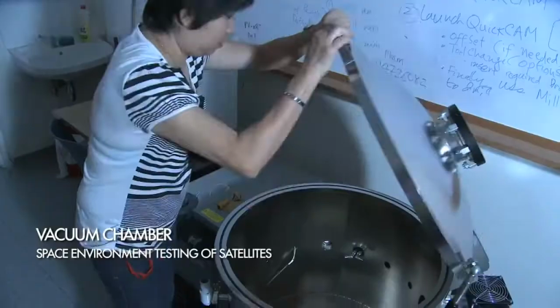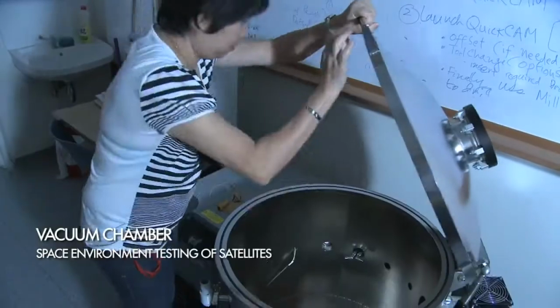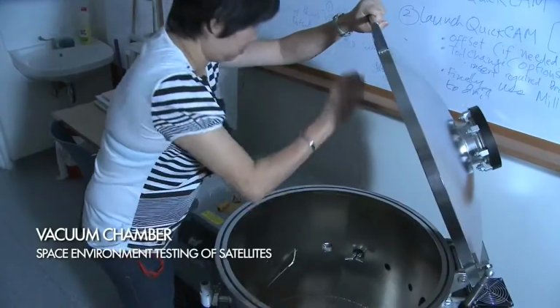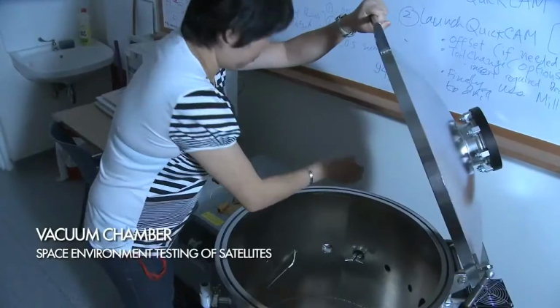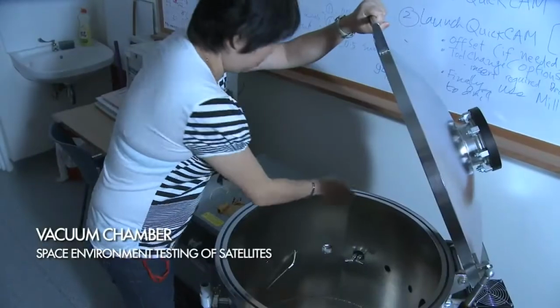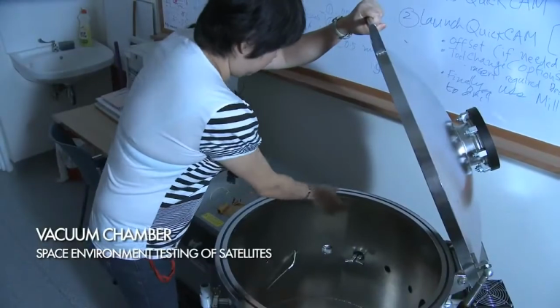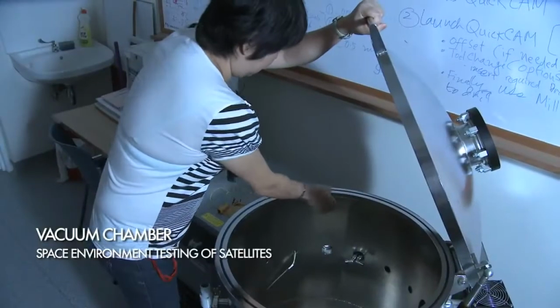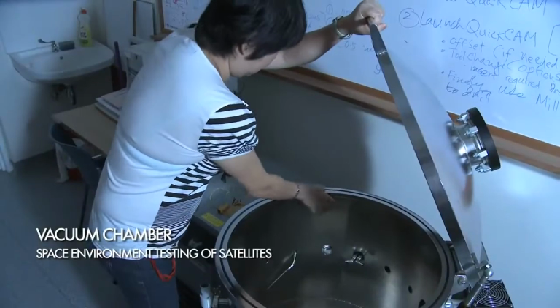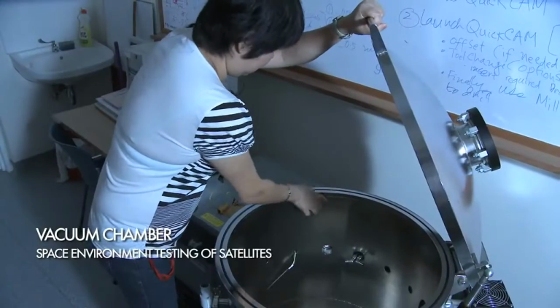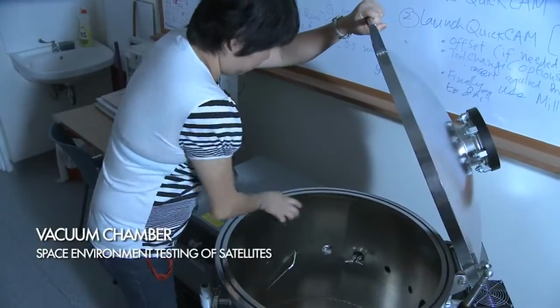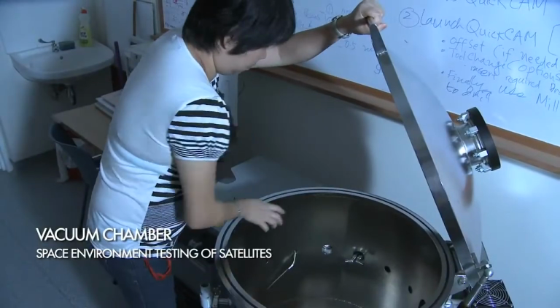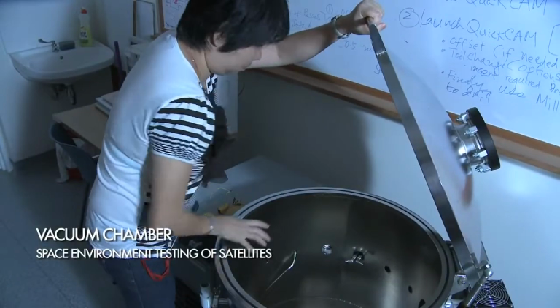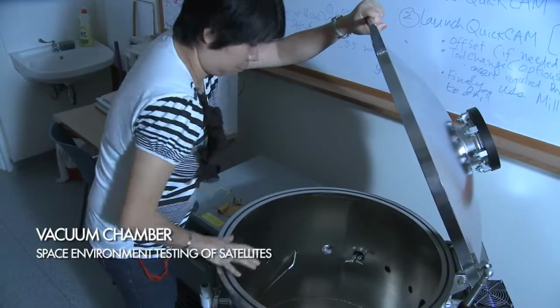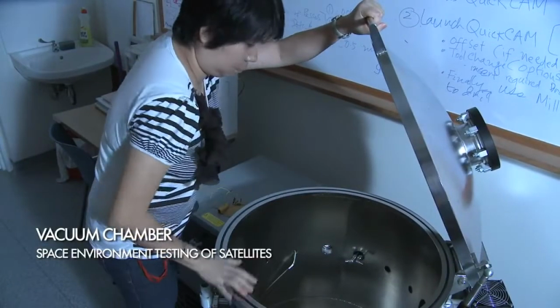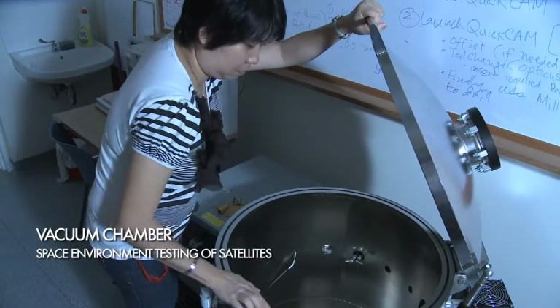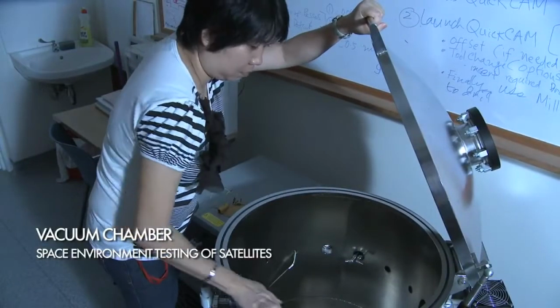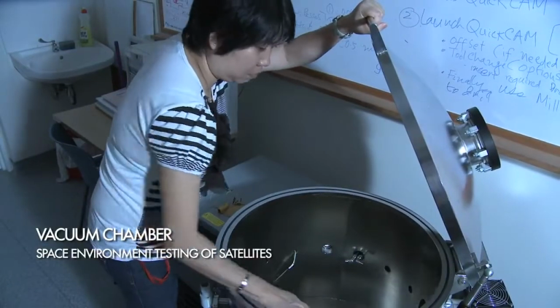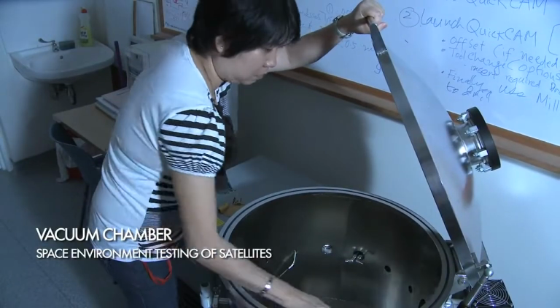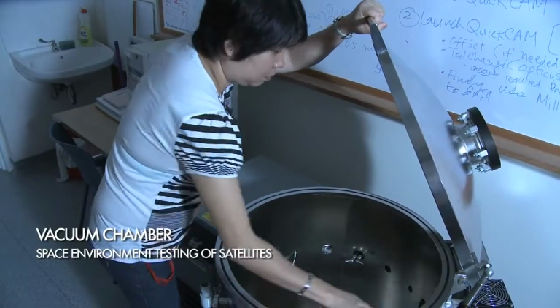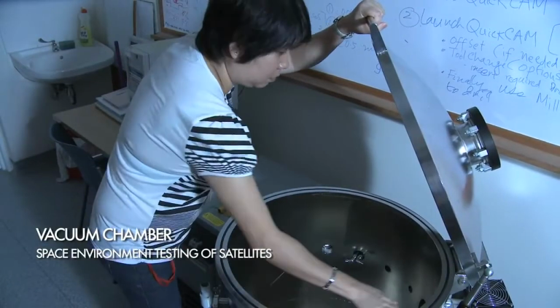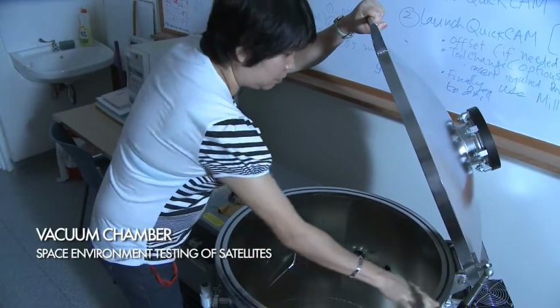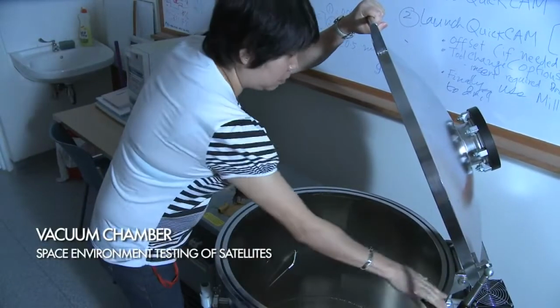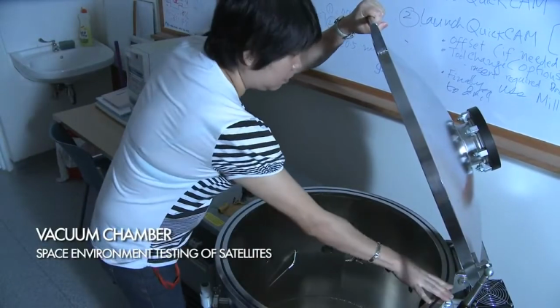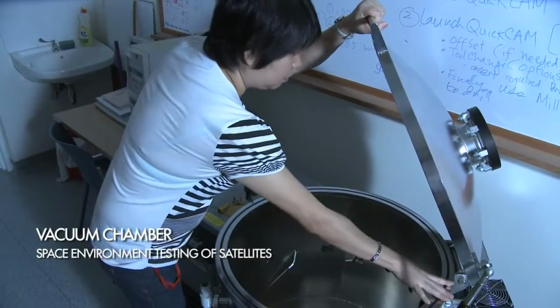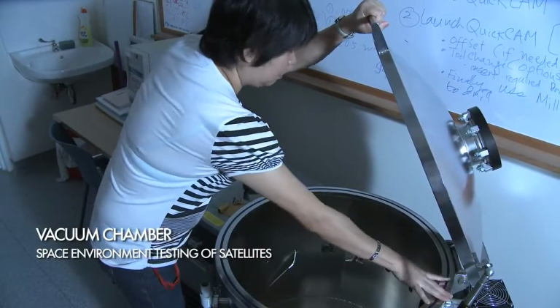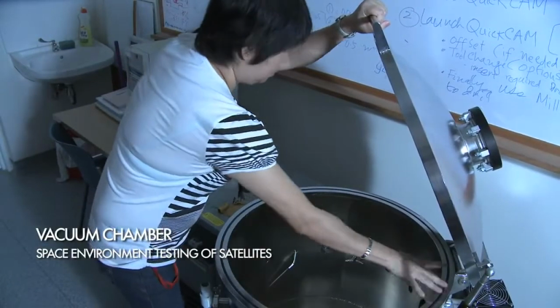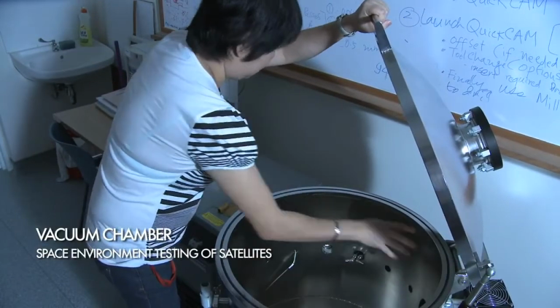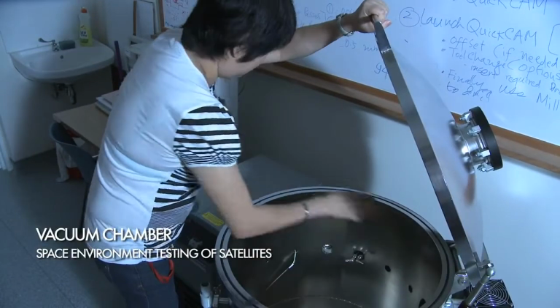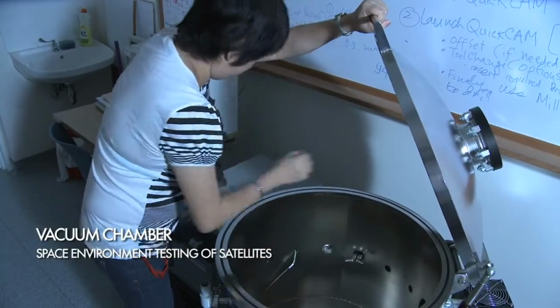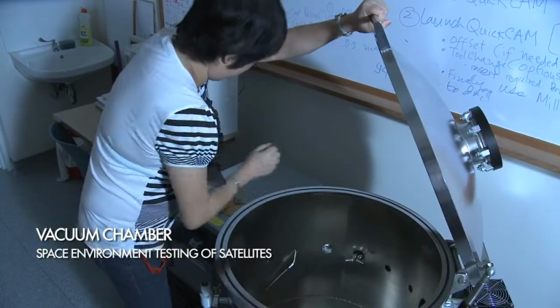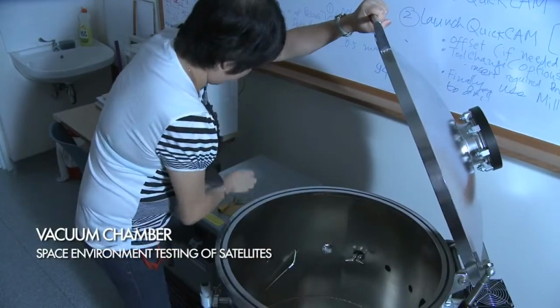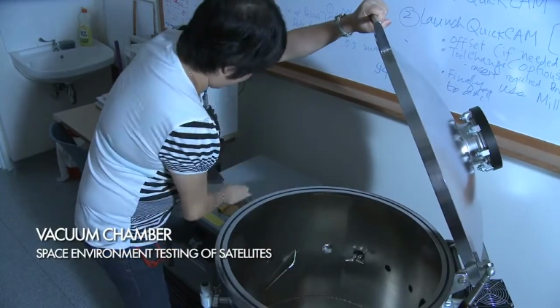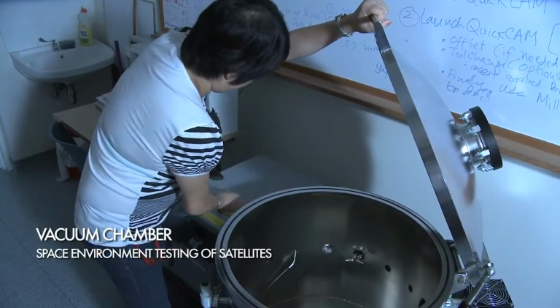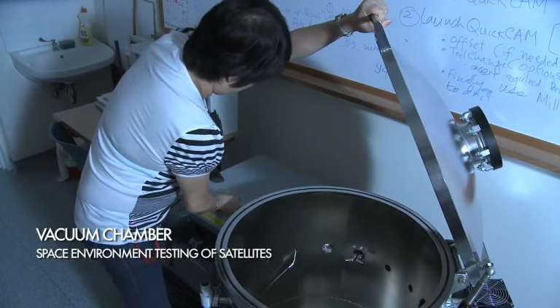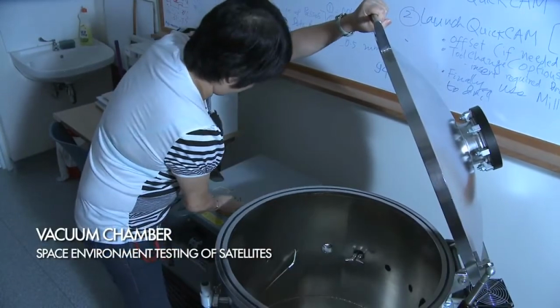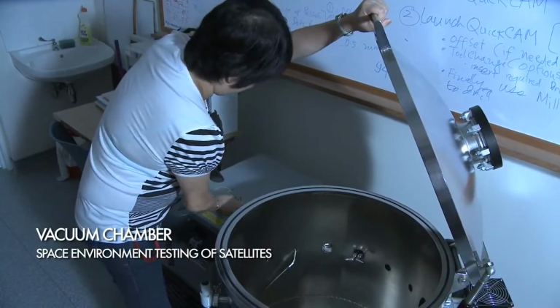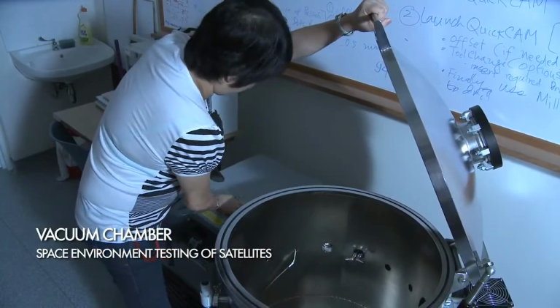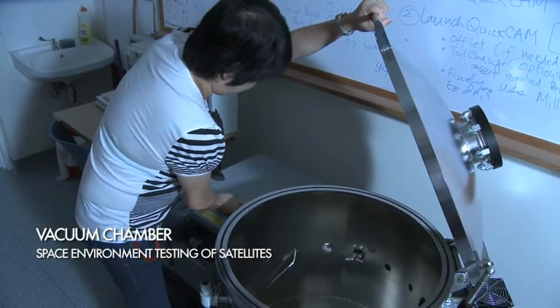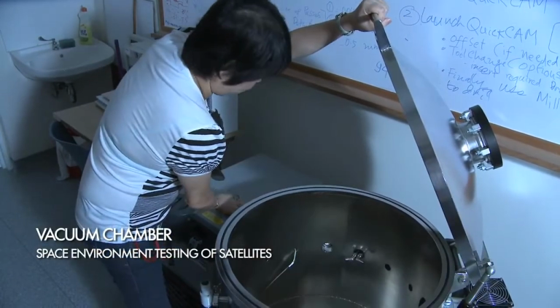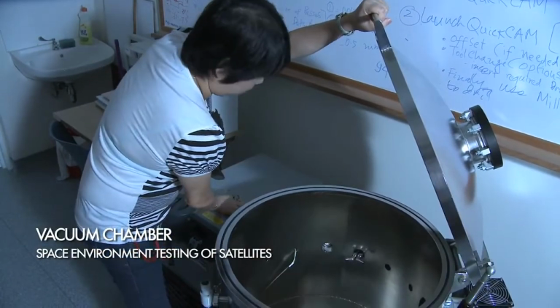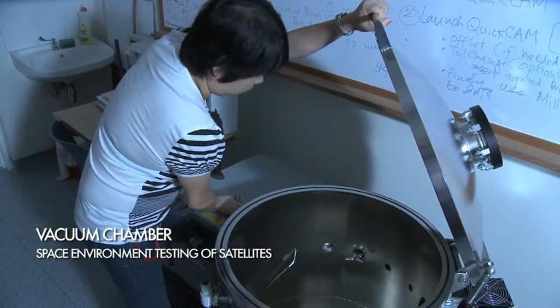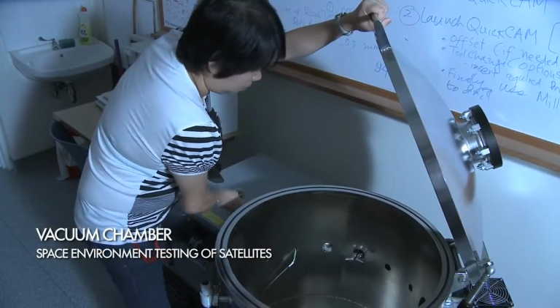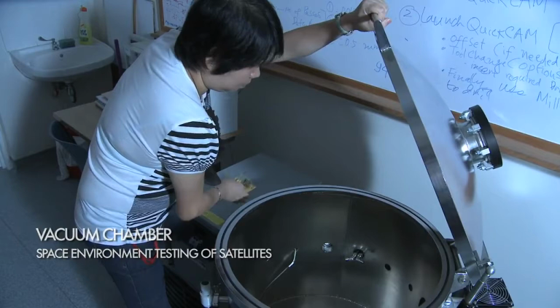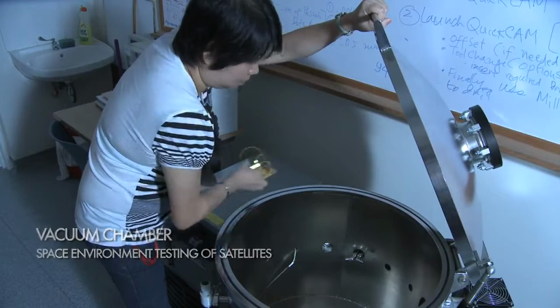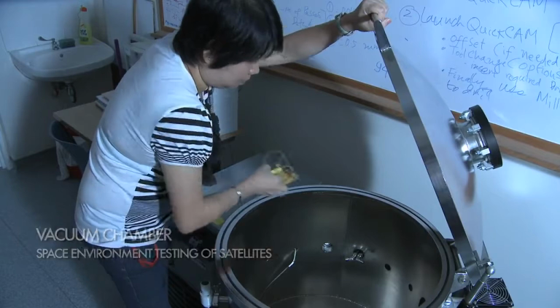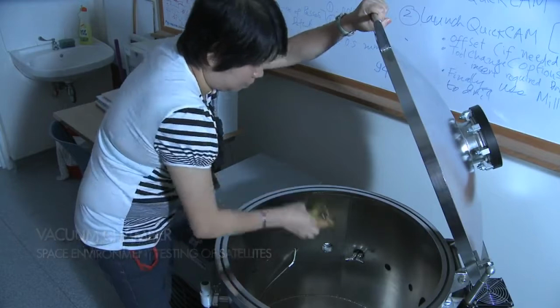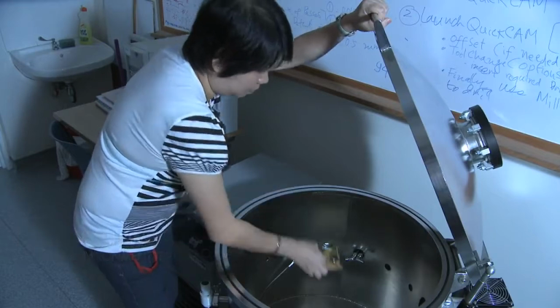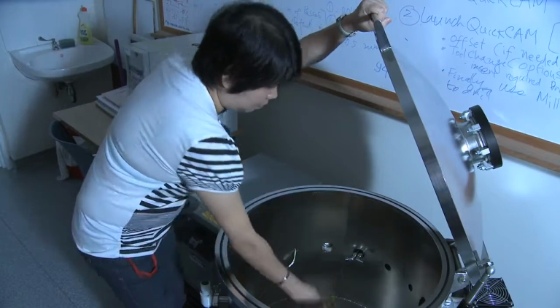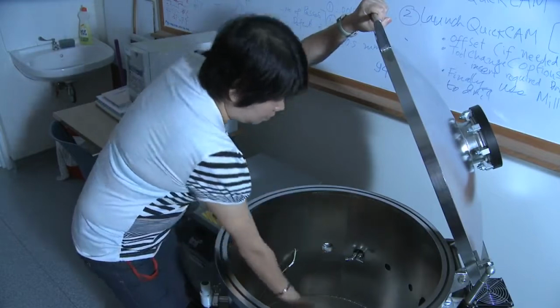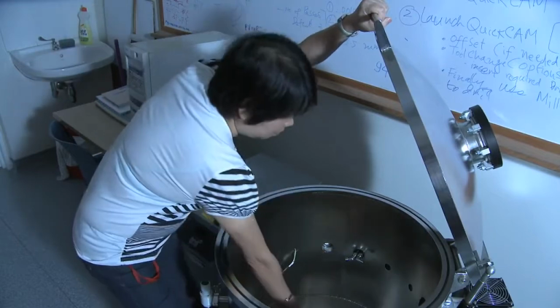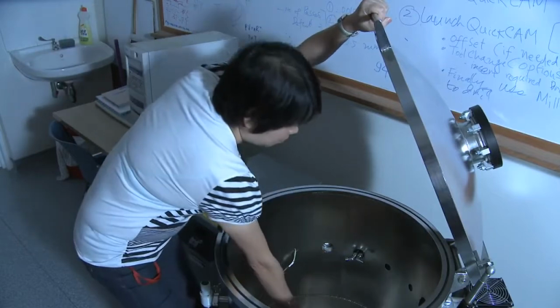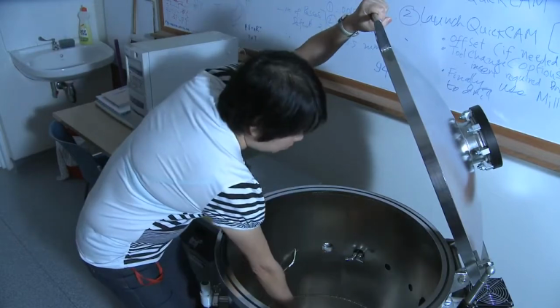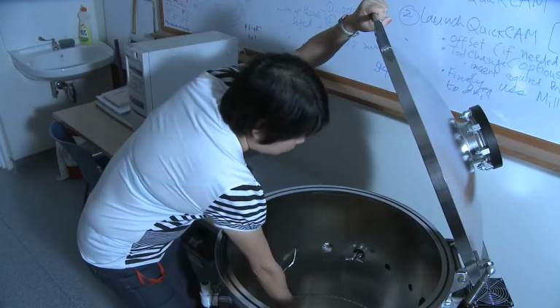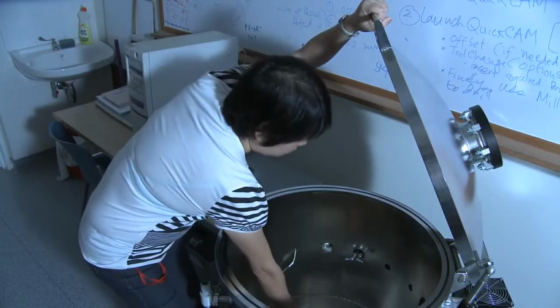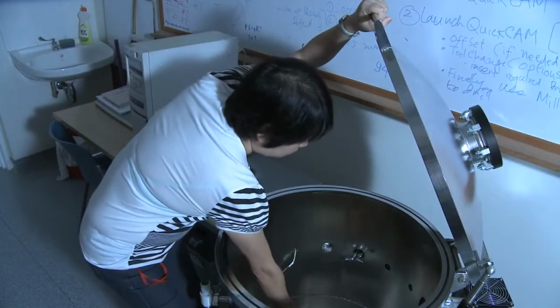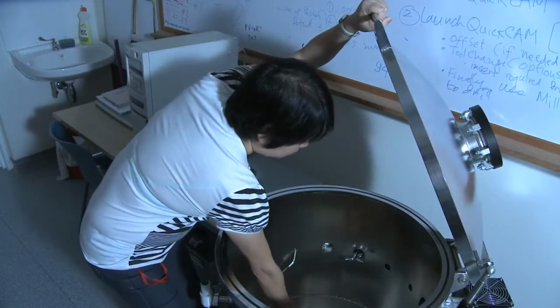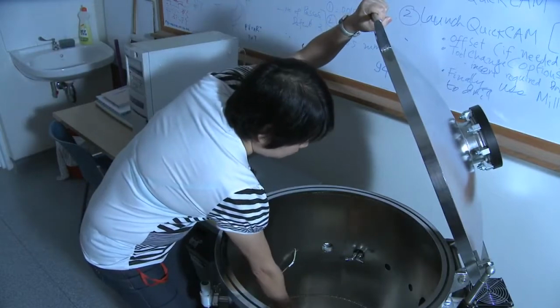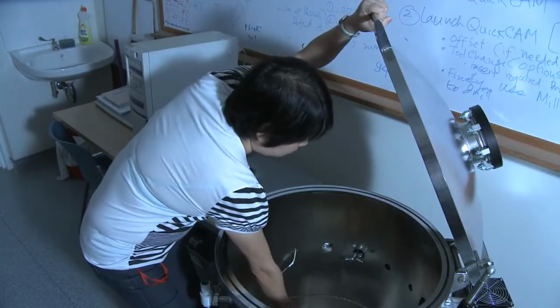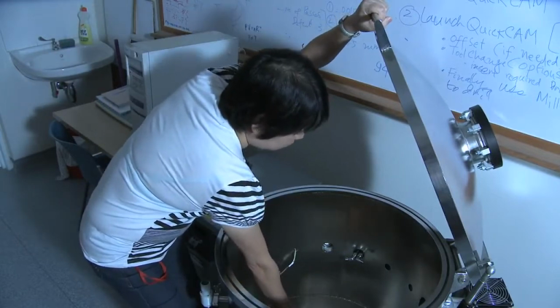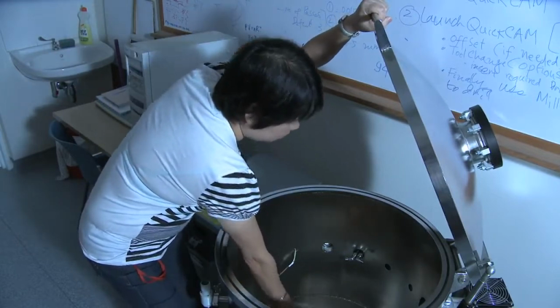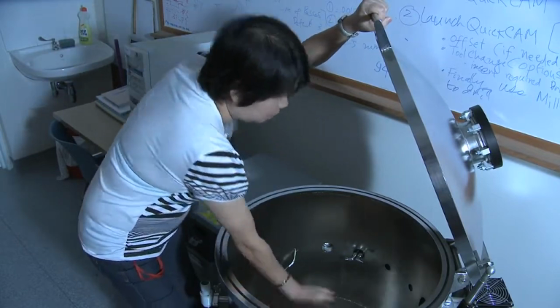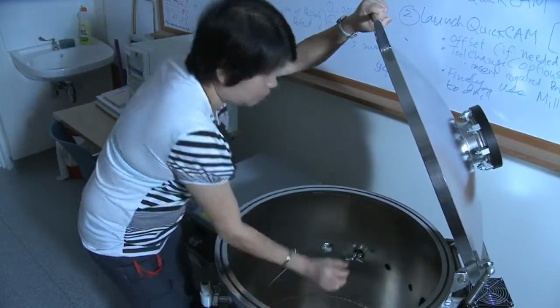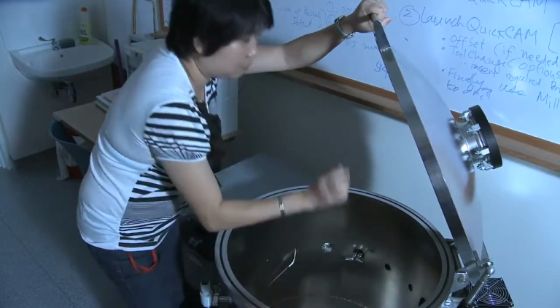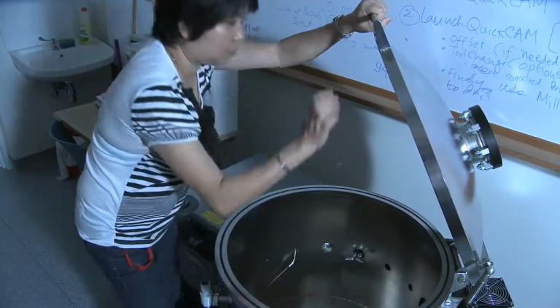The vacuum chamber is used to test the satellite hardware for outgassing effects in the space environment.